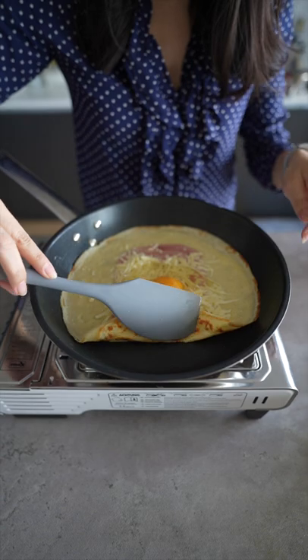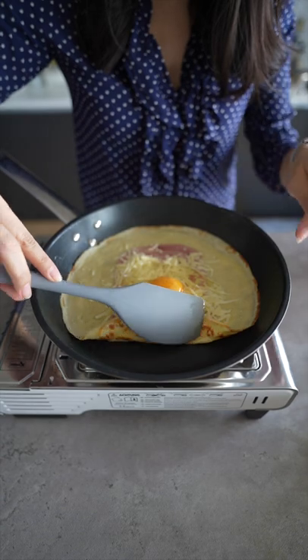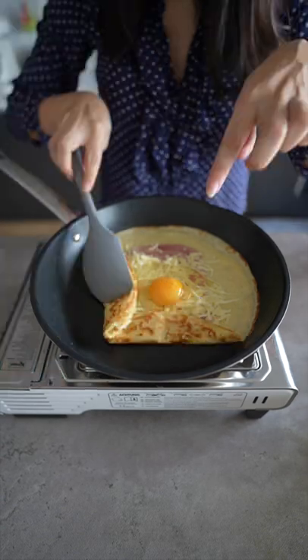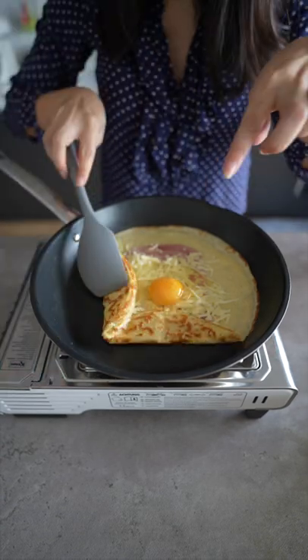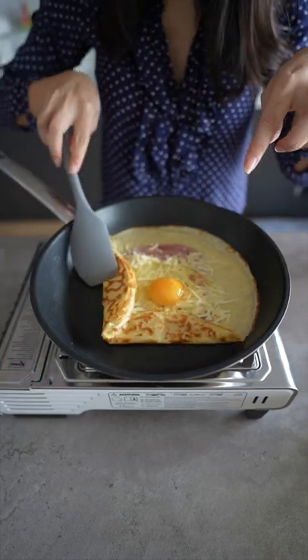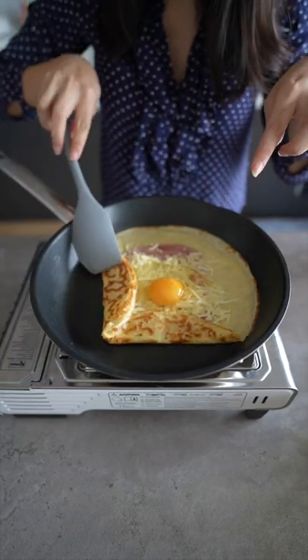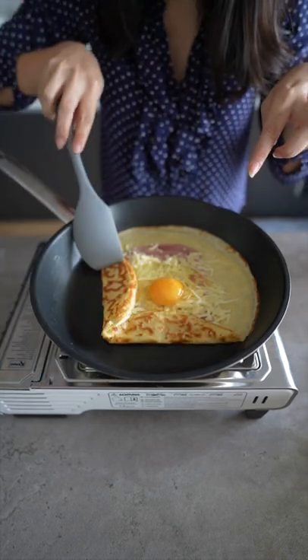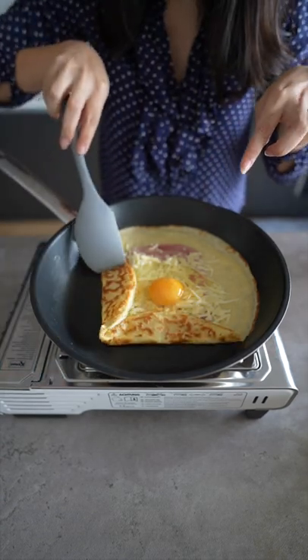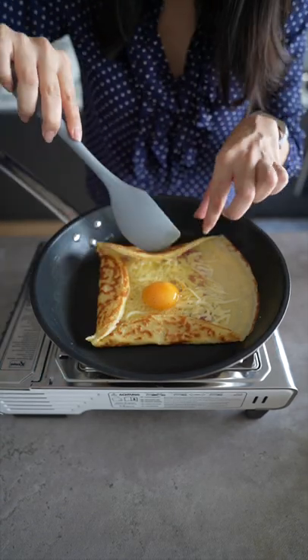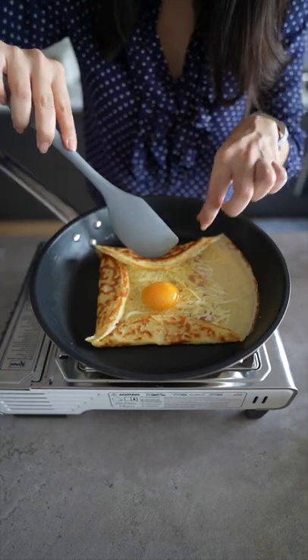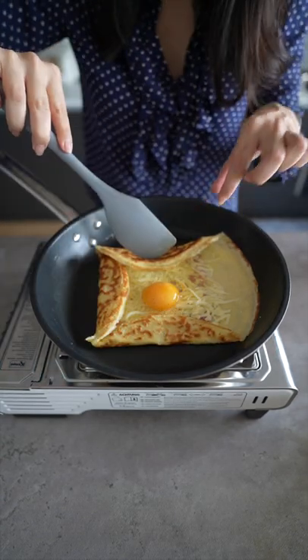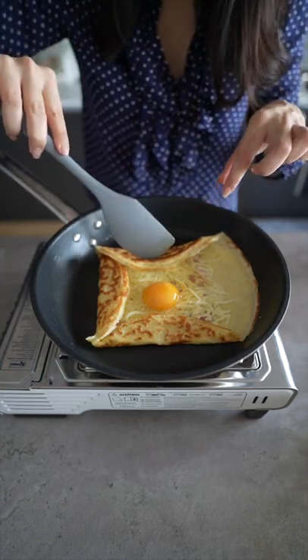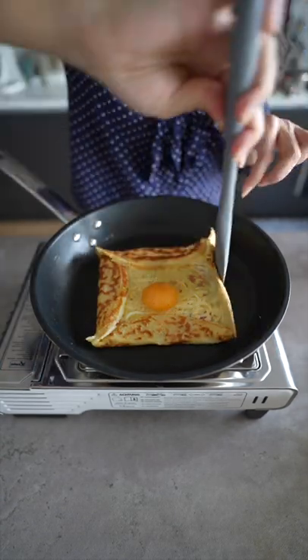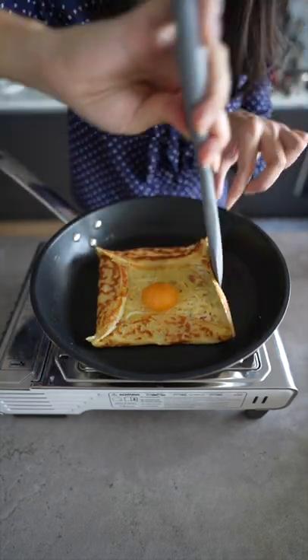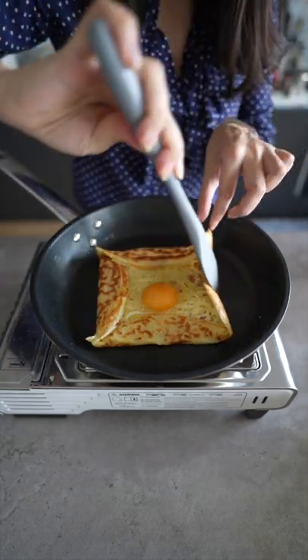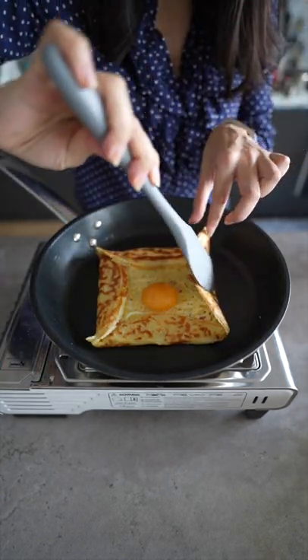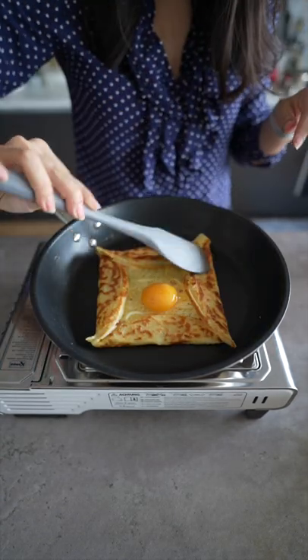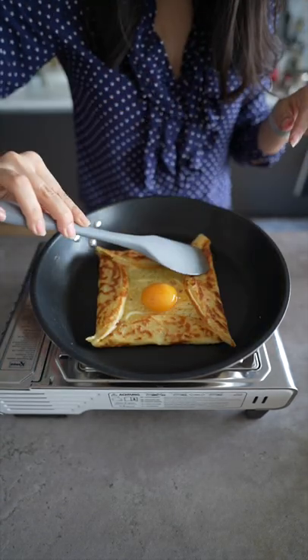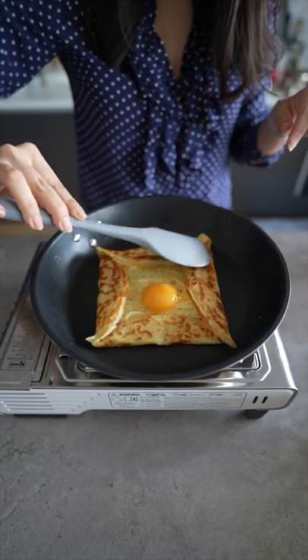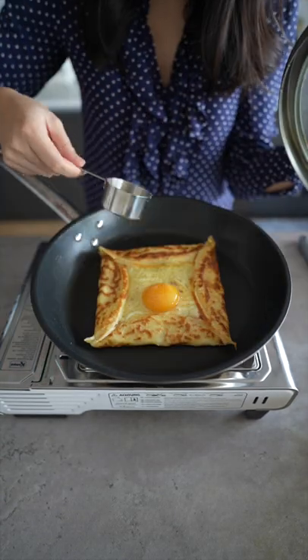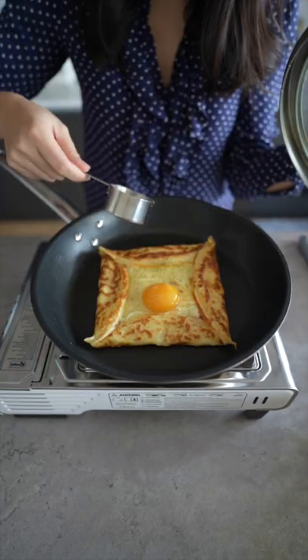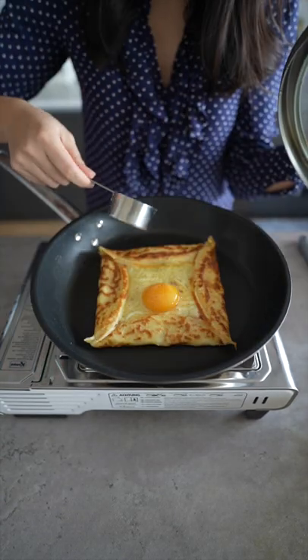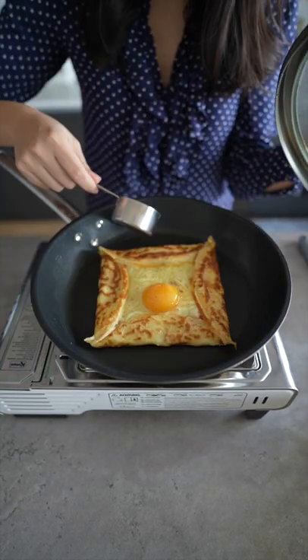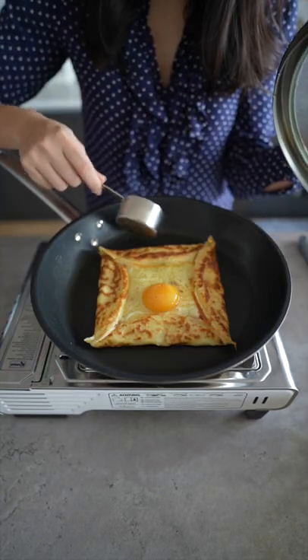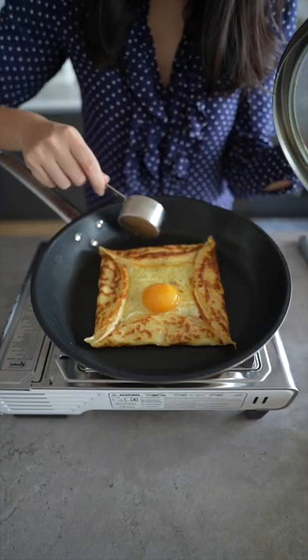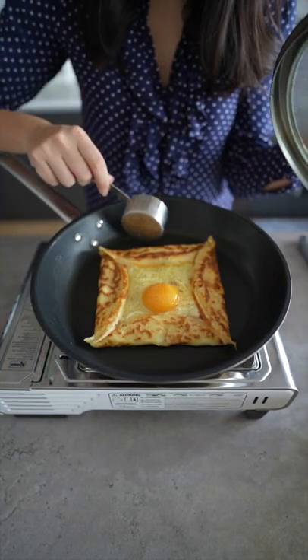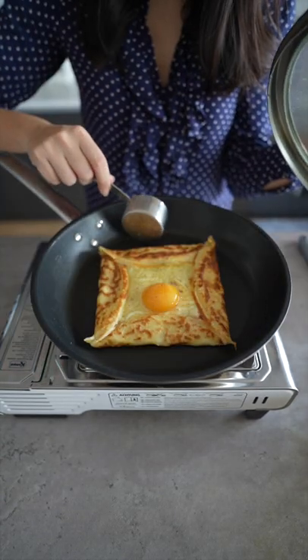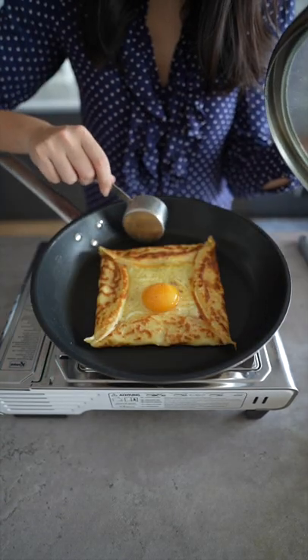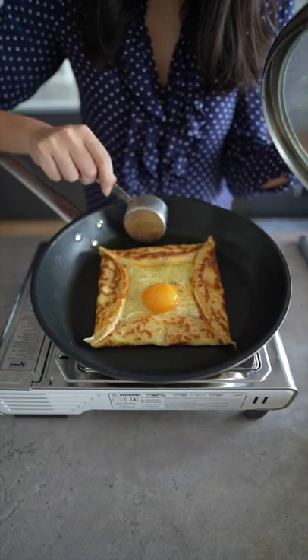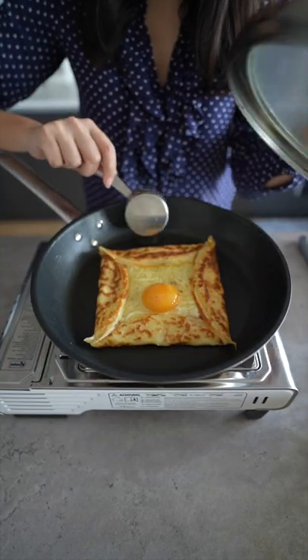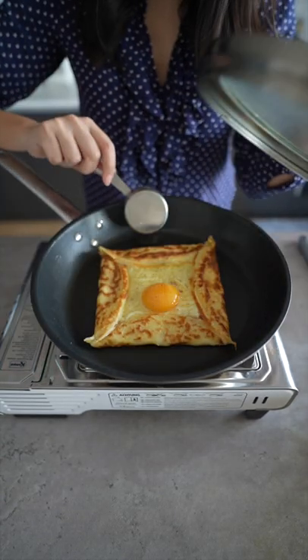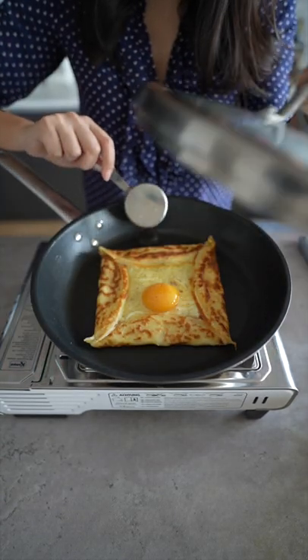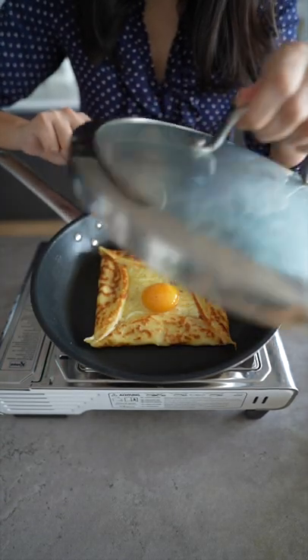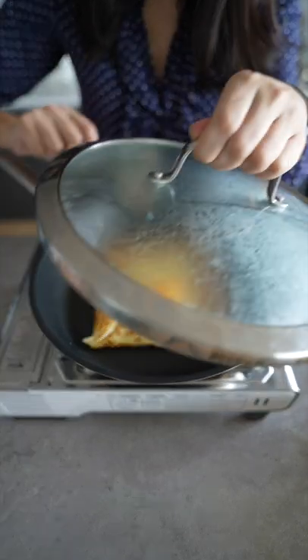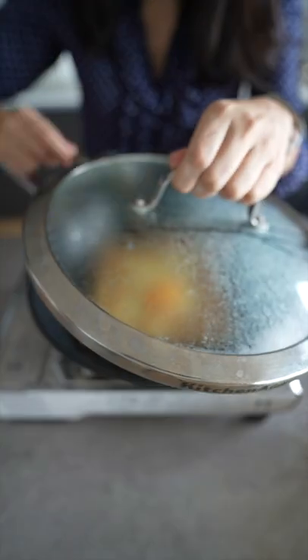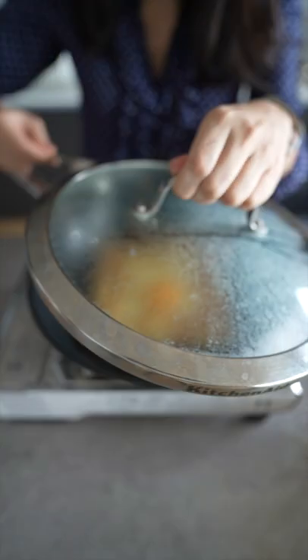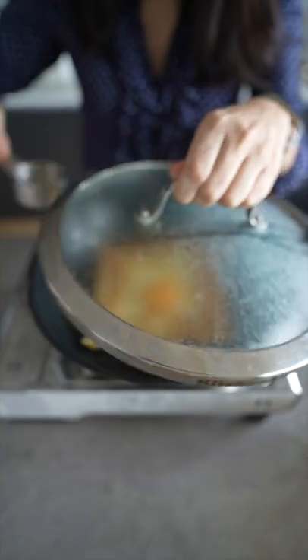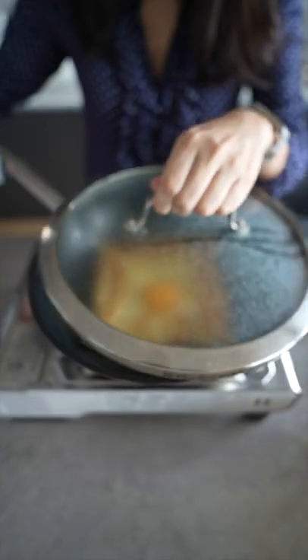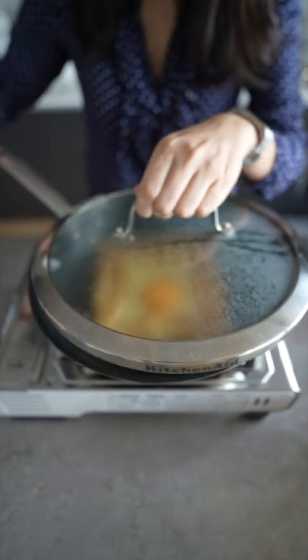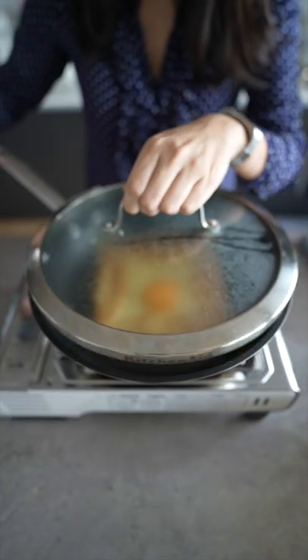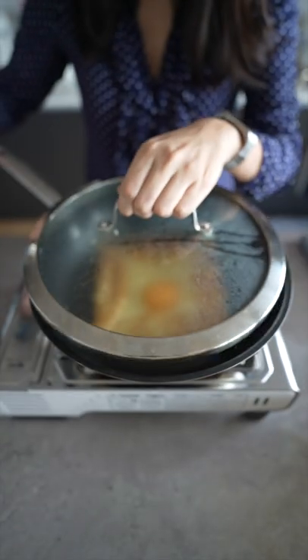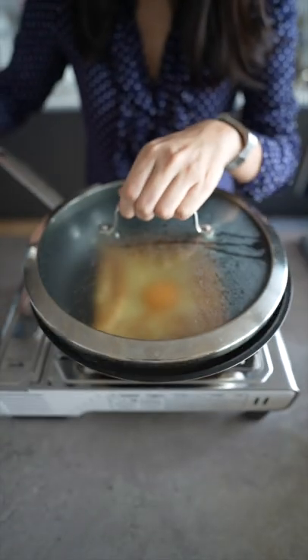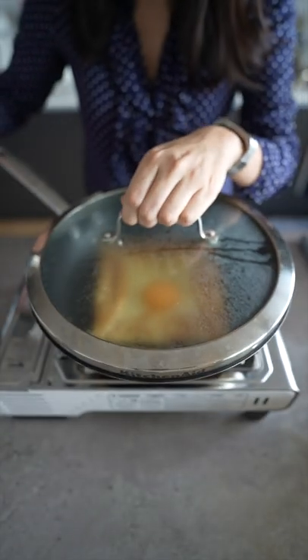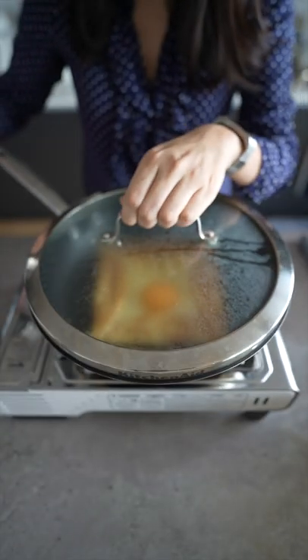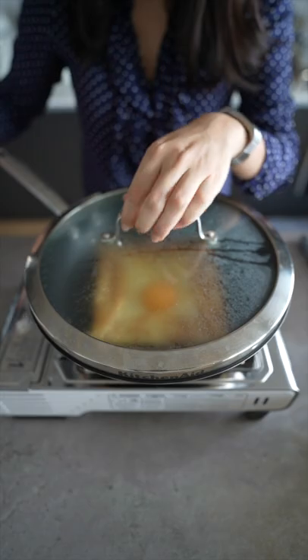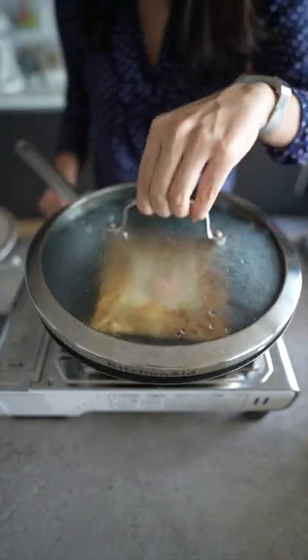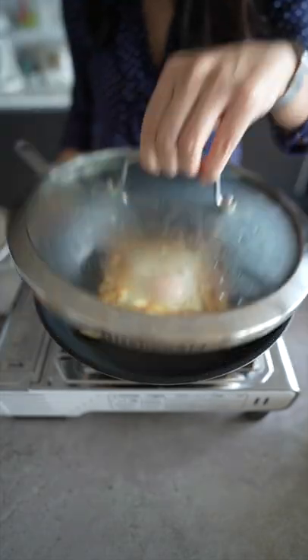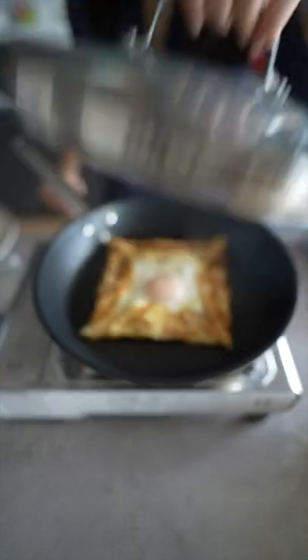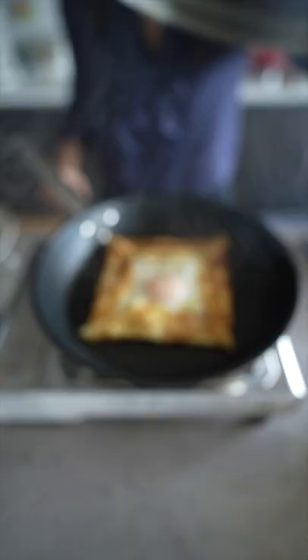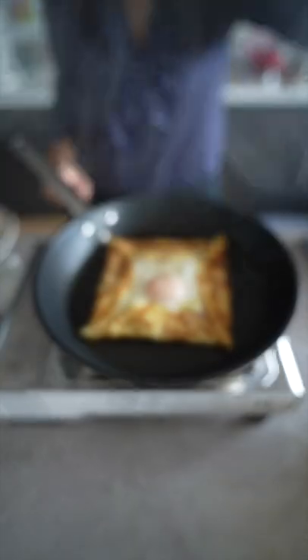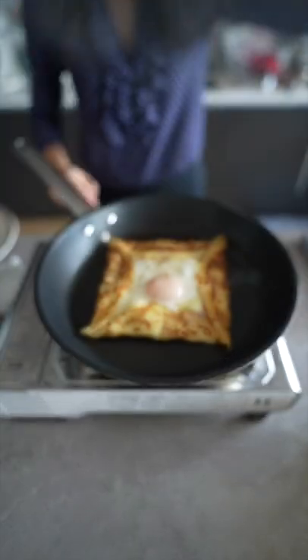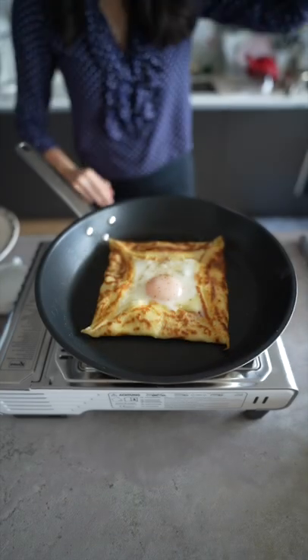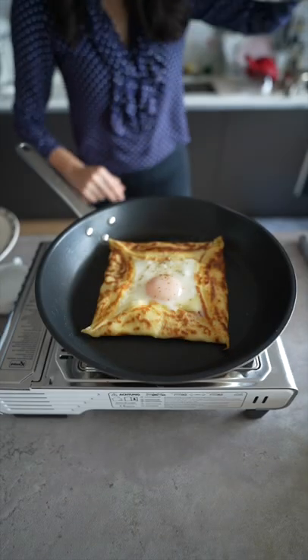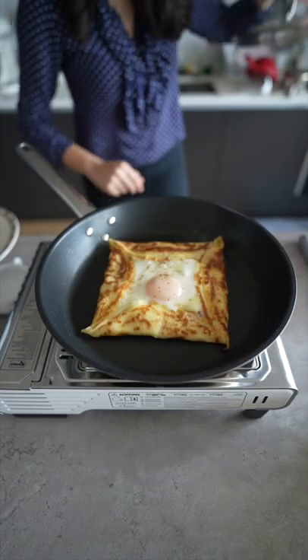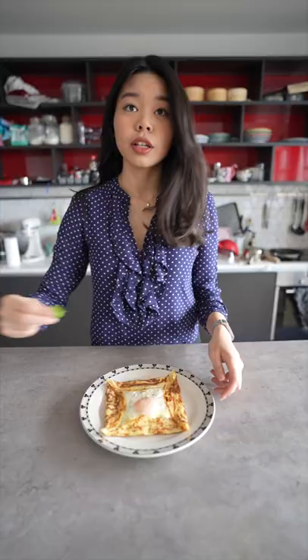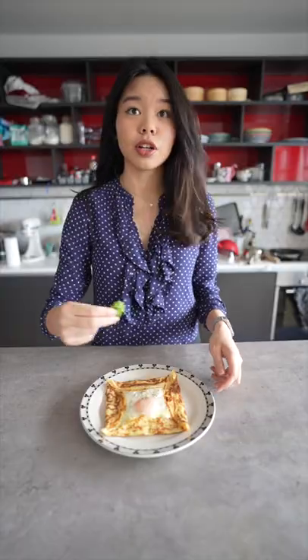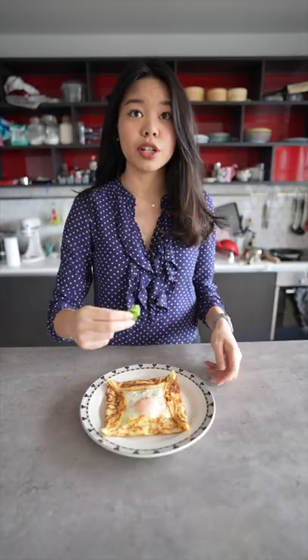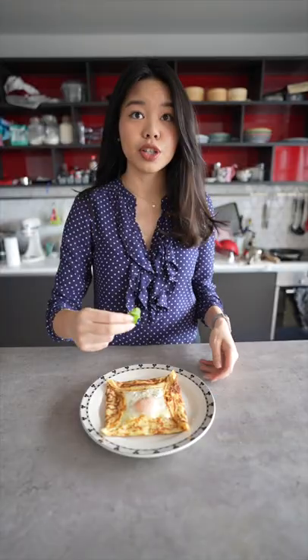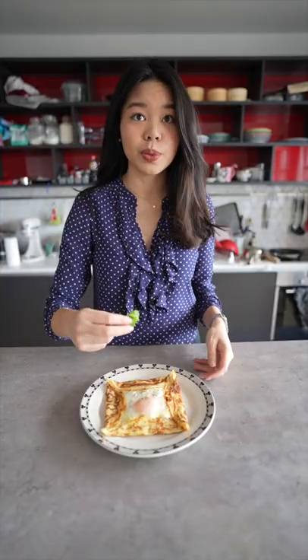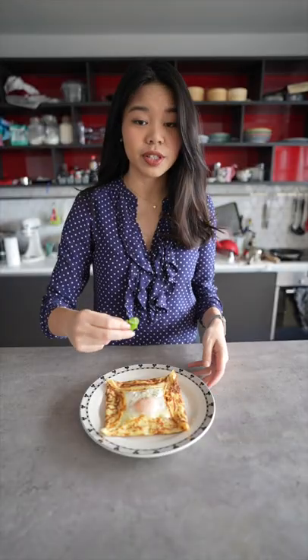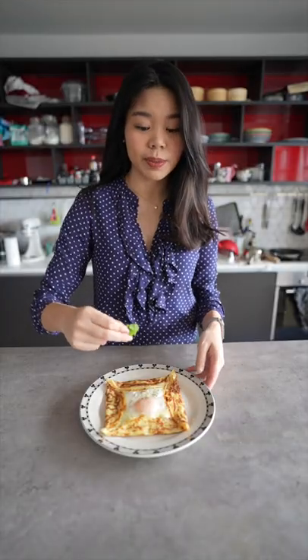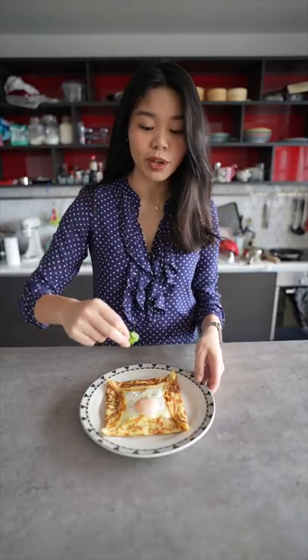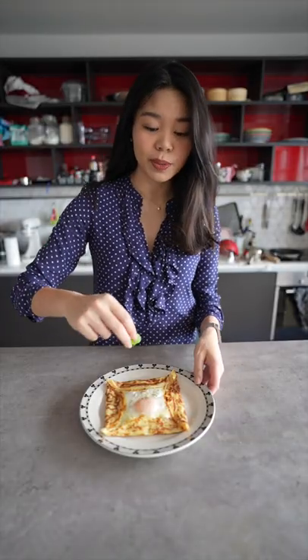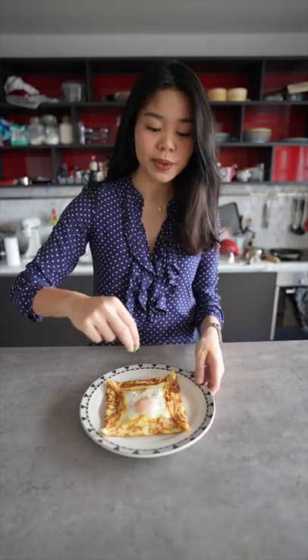Fold the sides. Add a tiny bit of water to cover with lid so that the egg can cook. Garnish with some herbs.